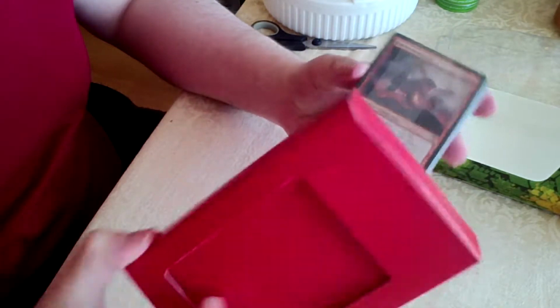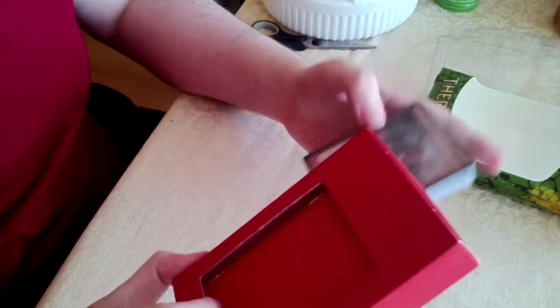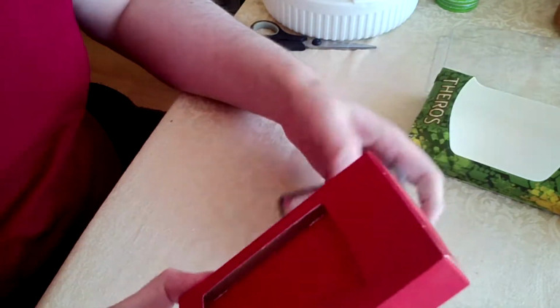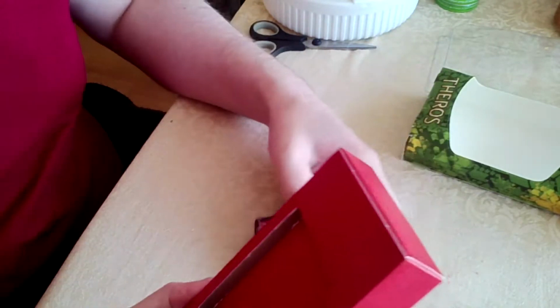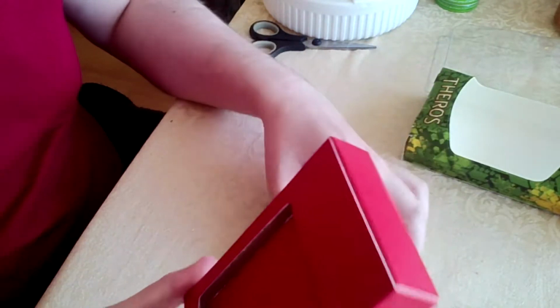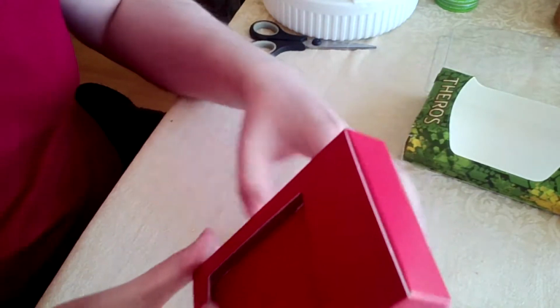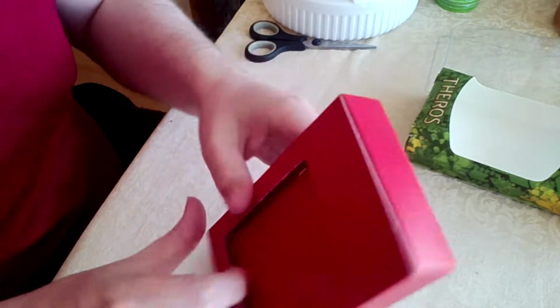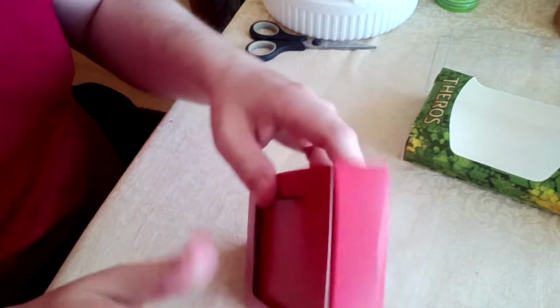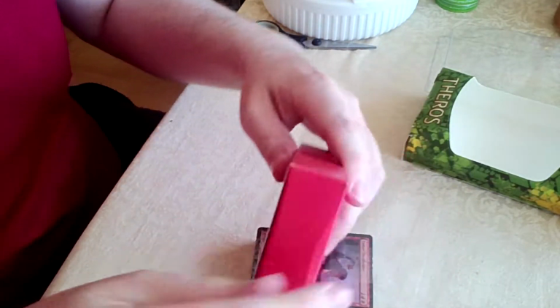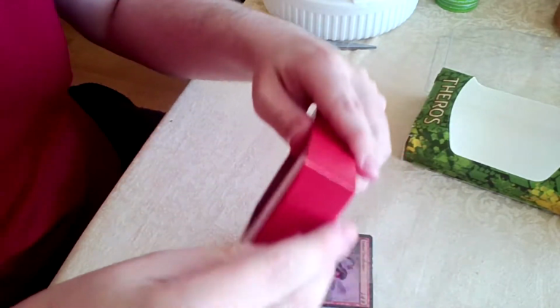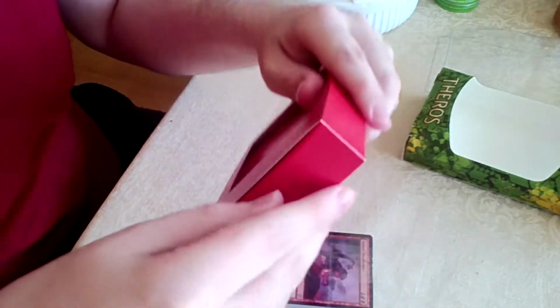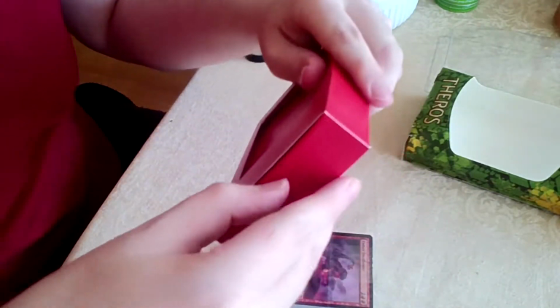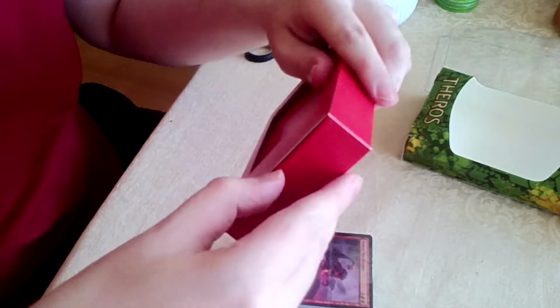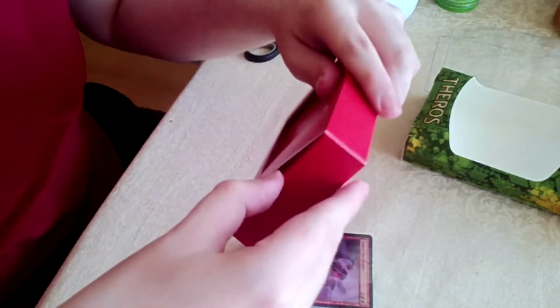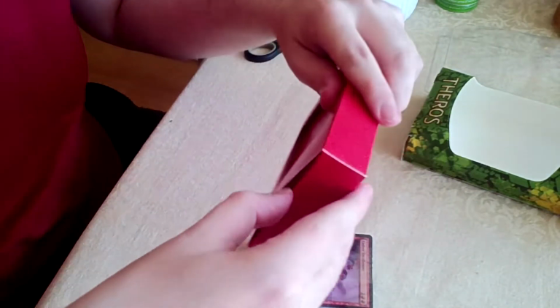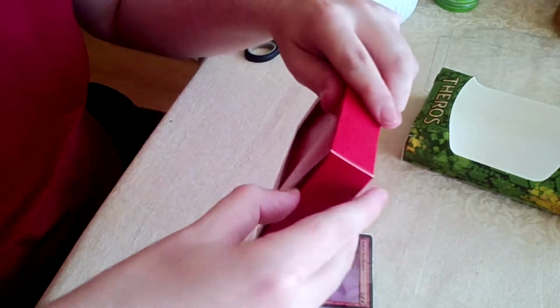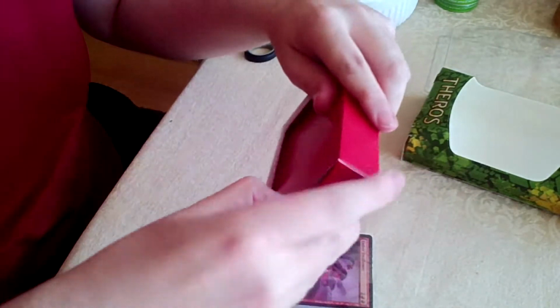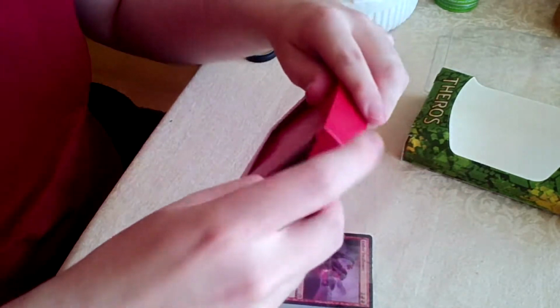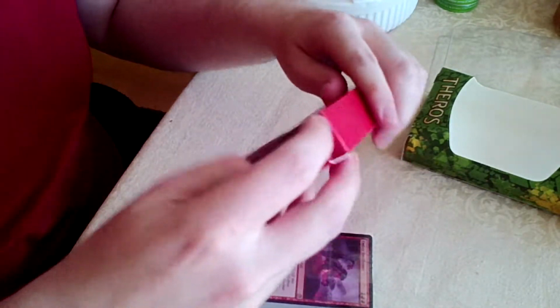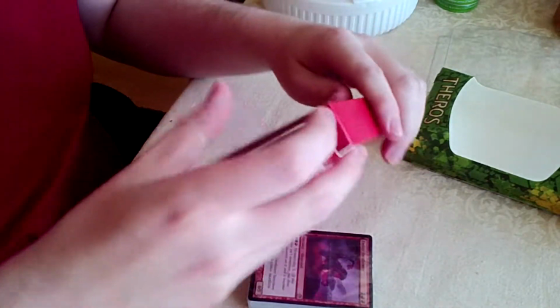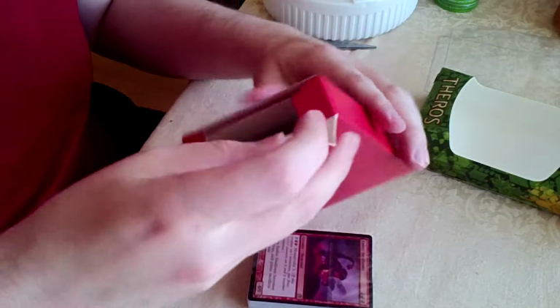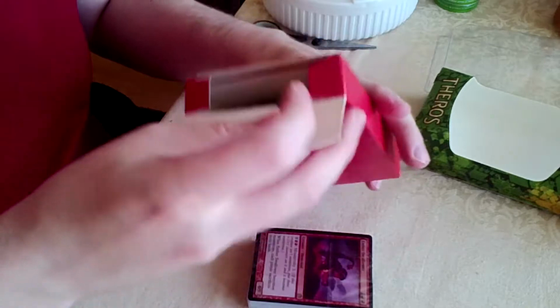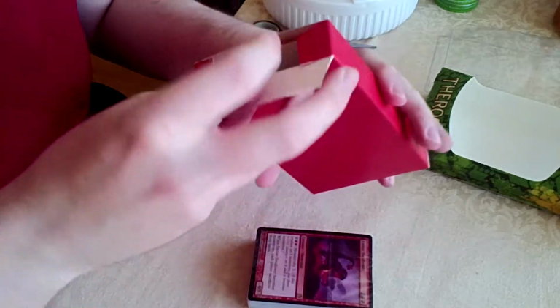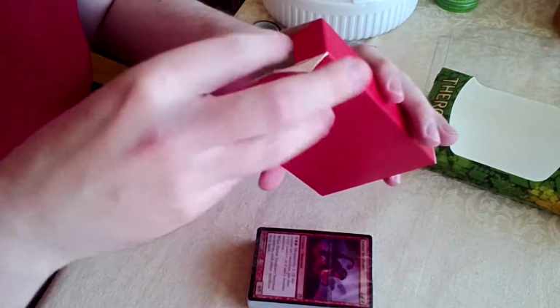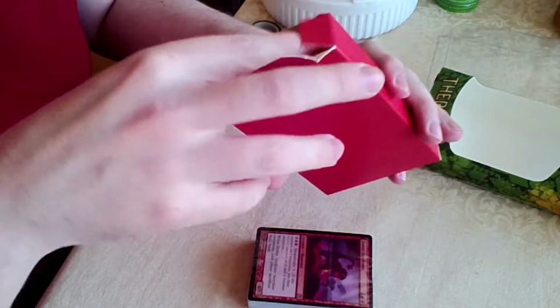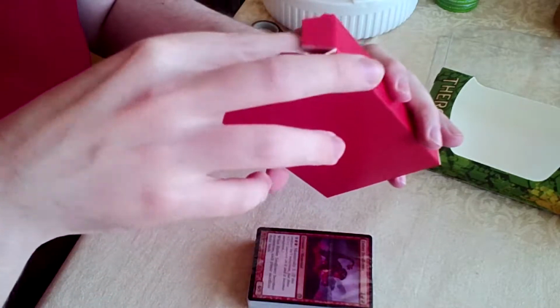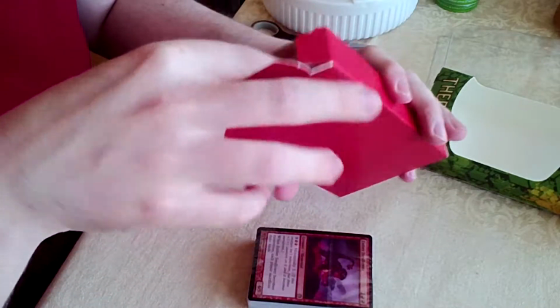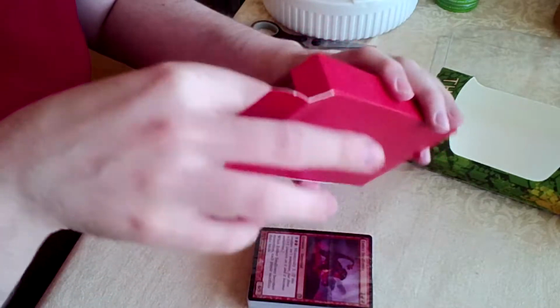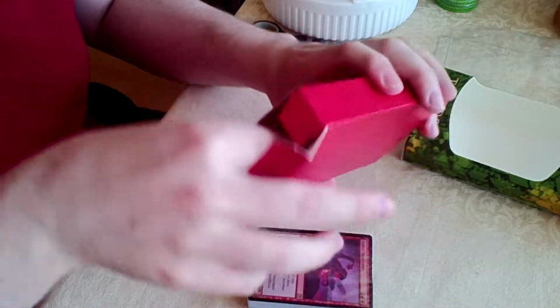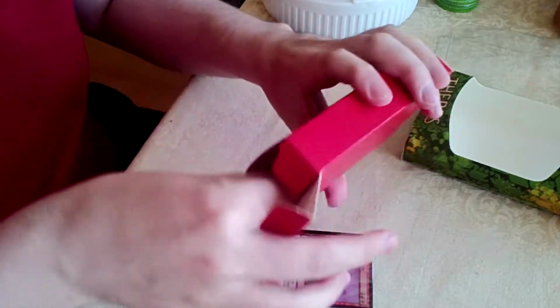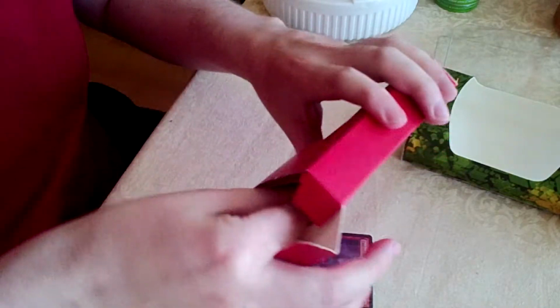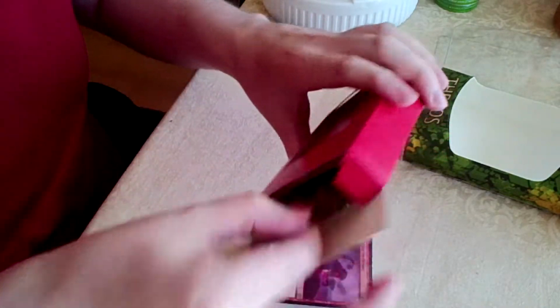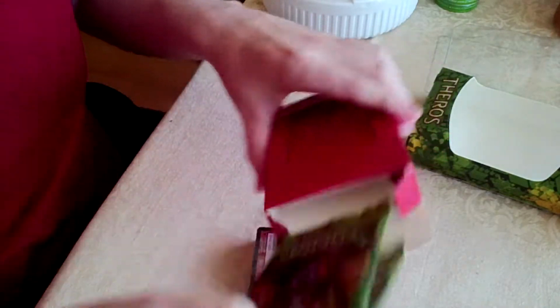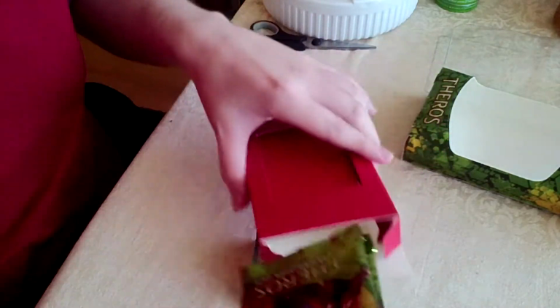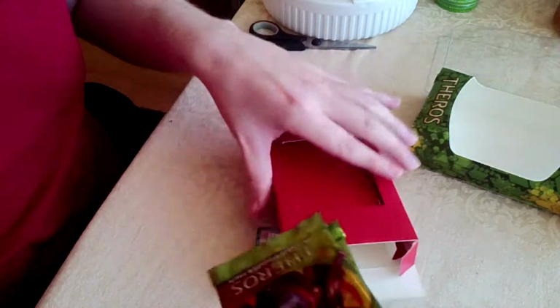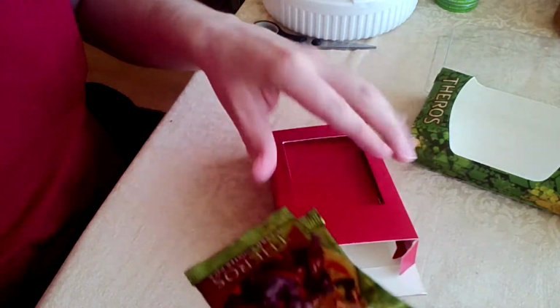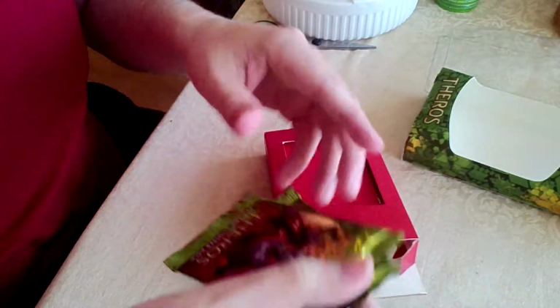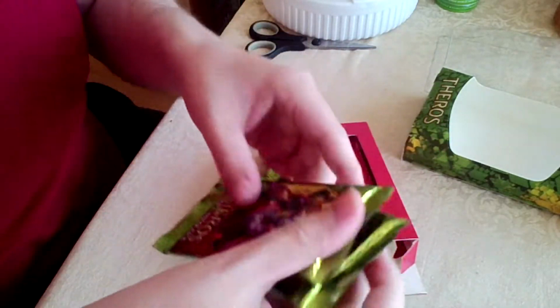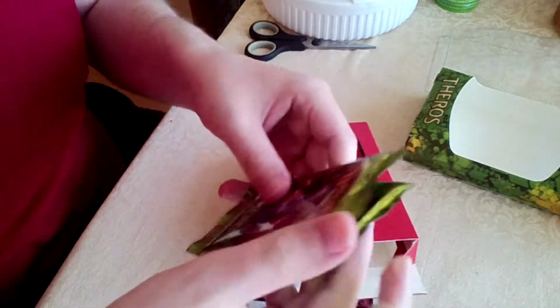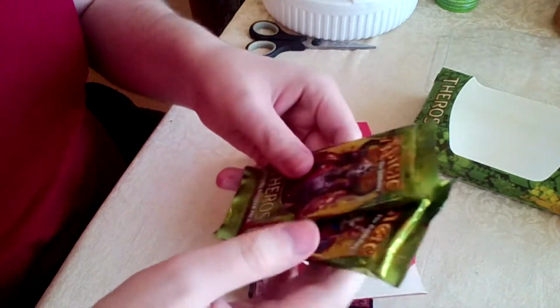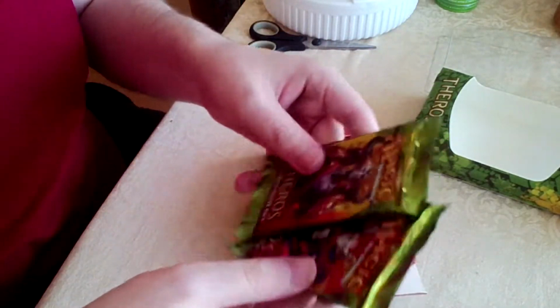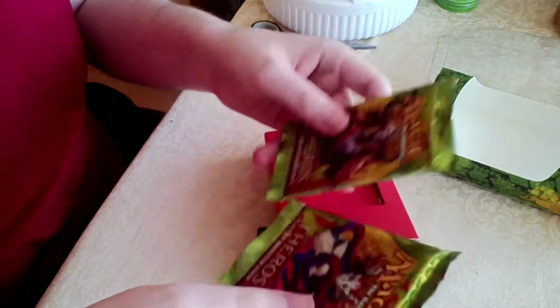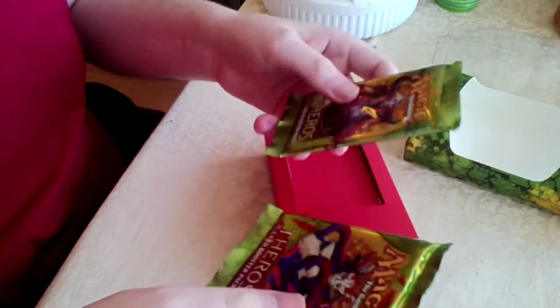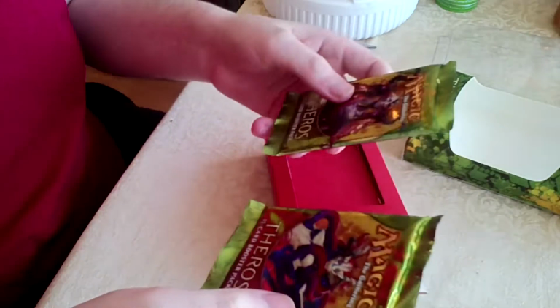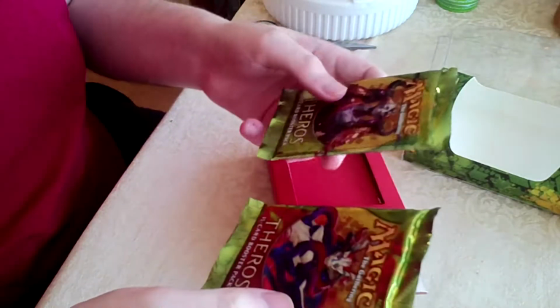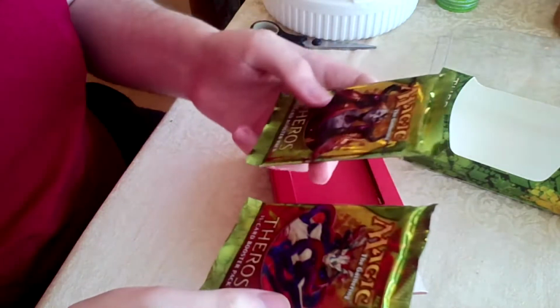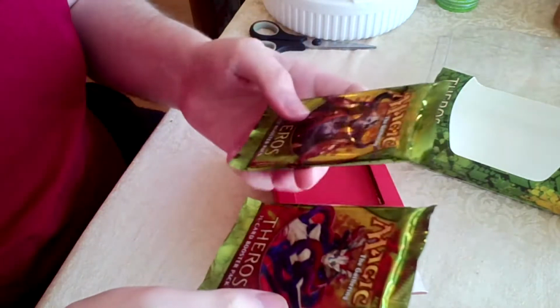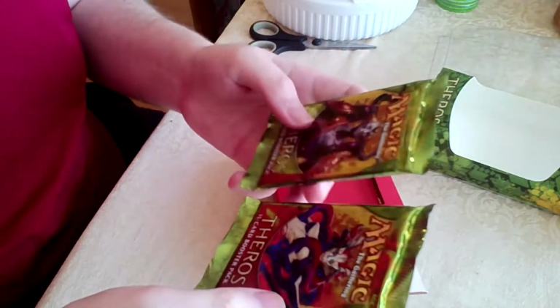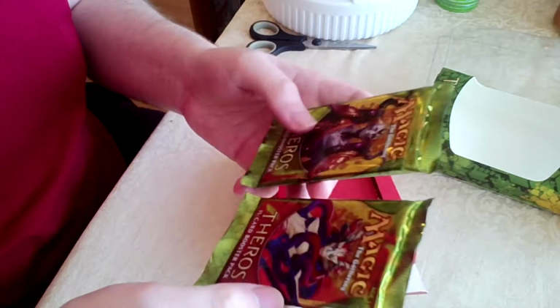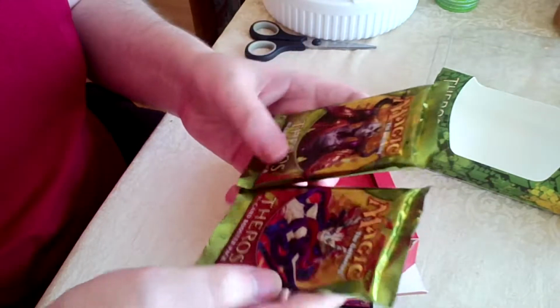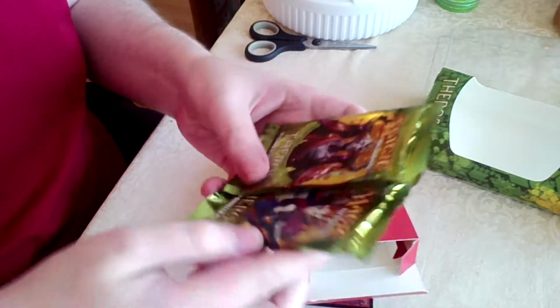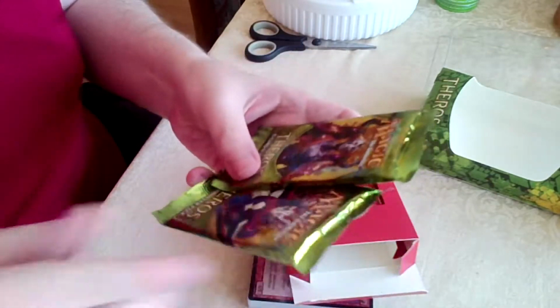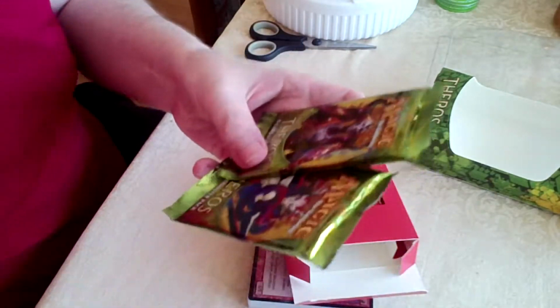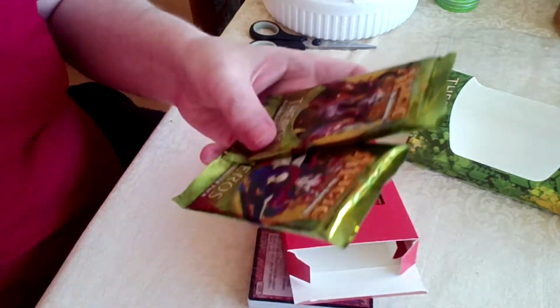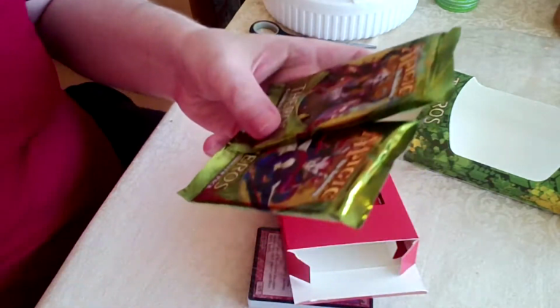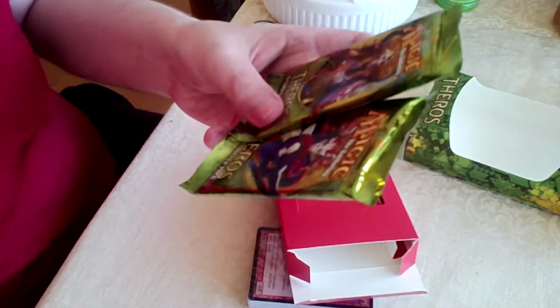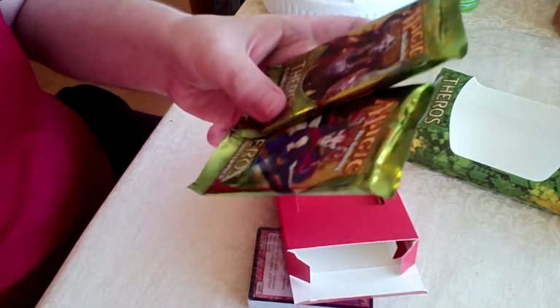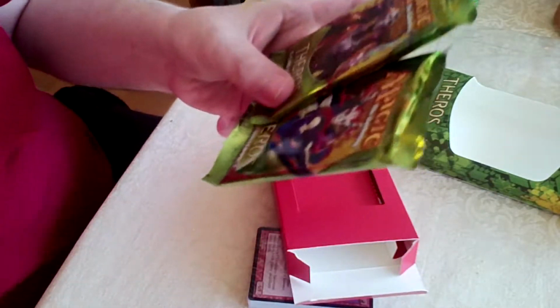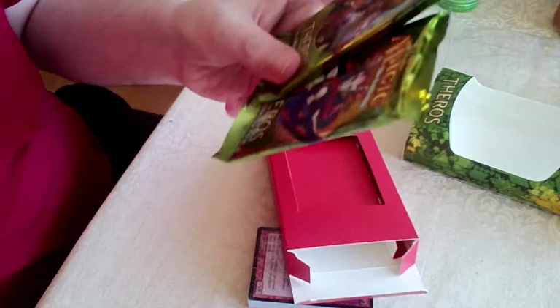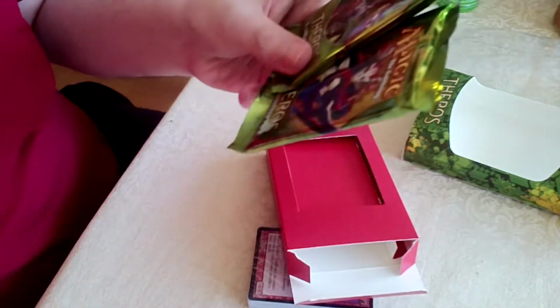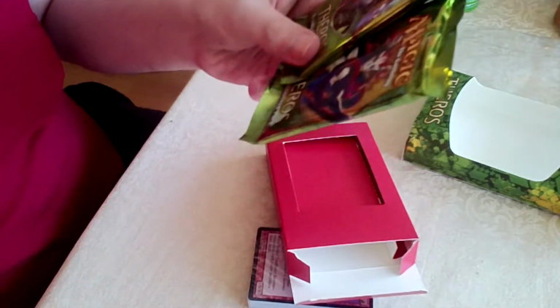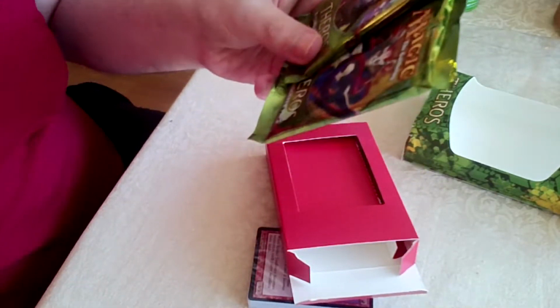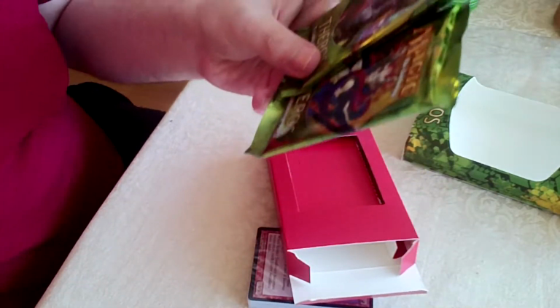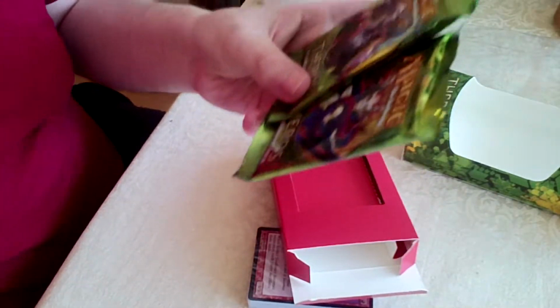This Ember one here is monstrosity 3. If you pay 5 colourless mana plus red, it gets +1/+1 for every monstrosity number that it is. And in here will be the starter set and the booster packs. And that's my dog growling as it fights with the other one.